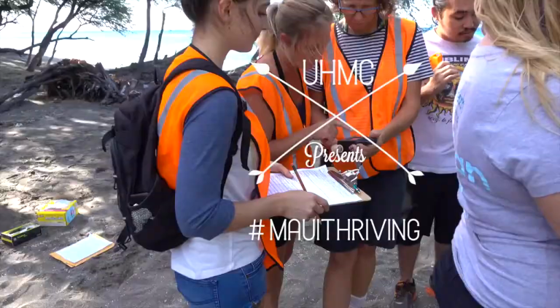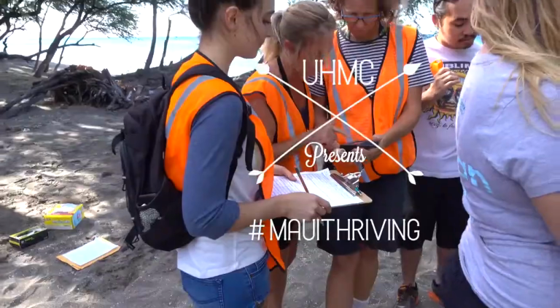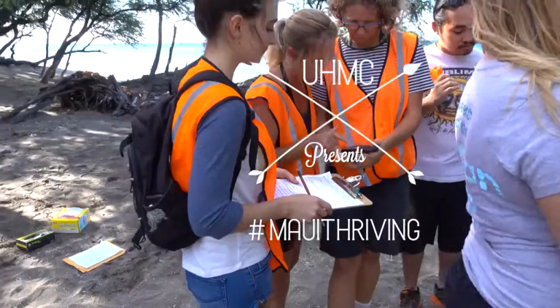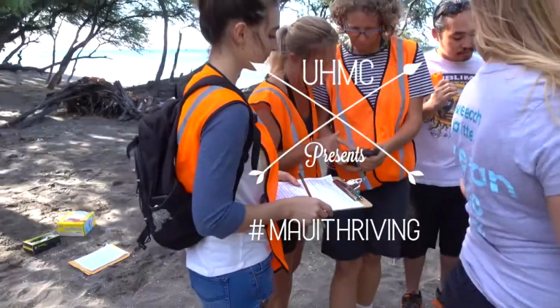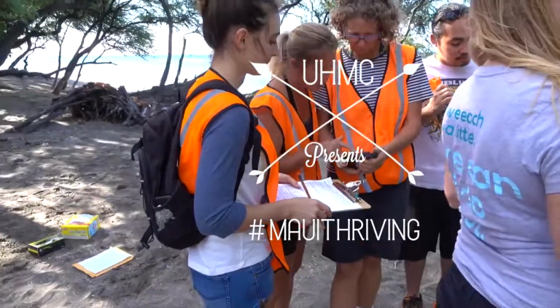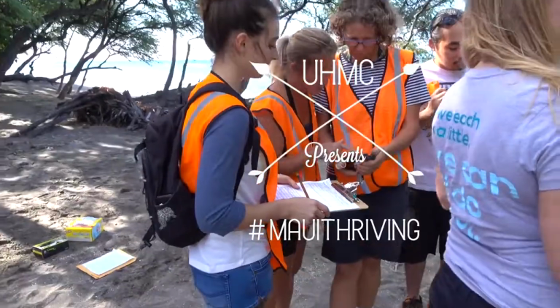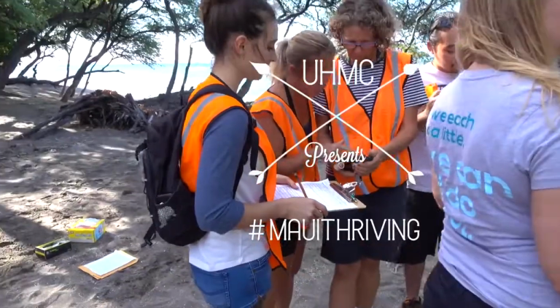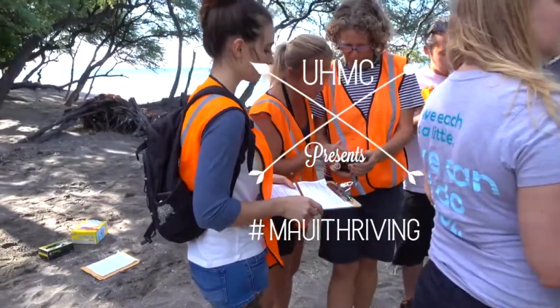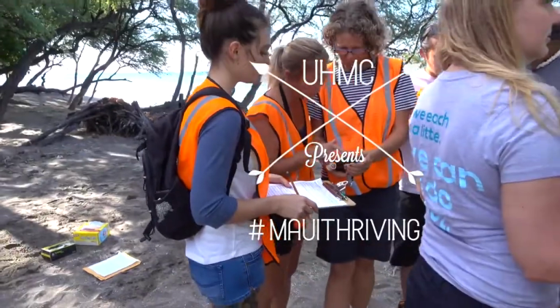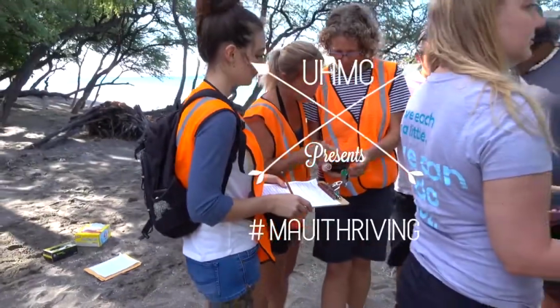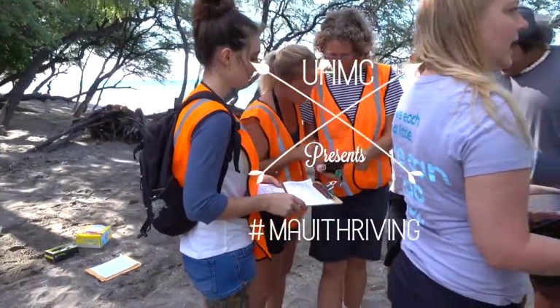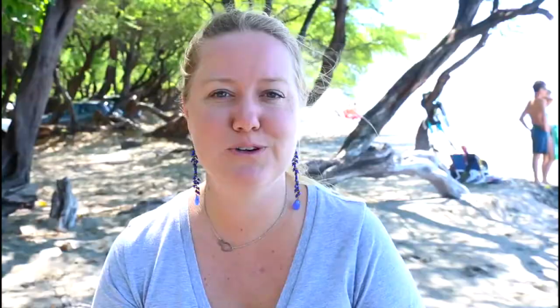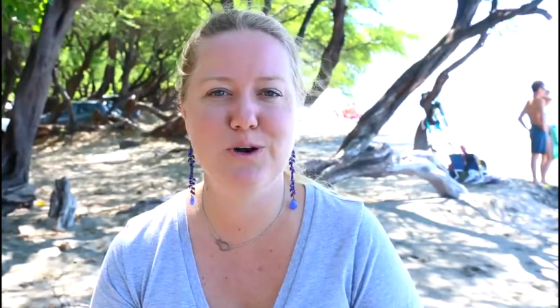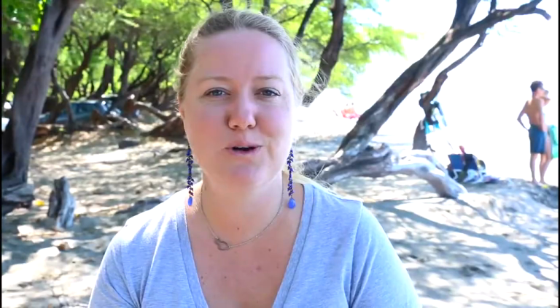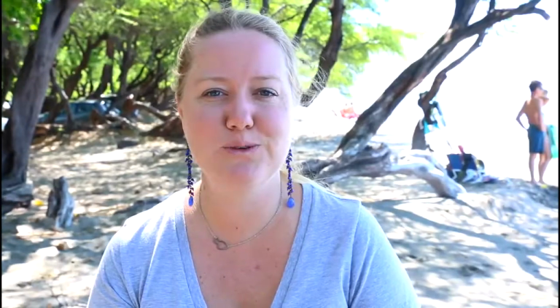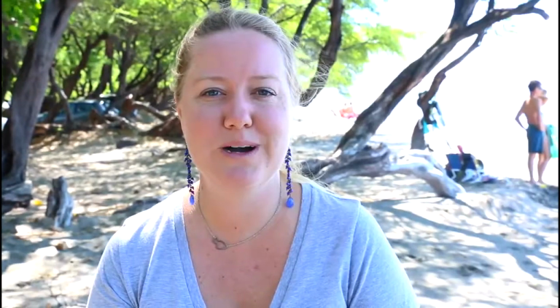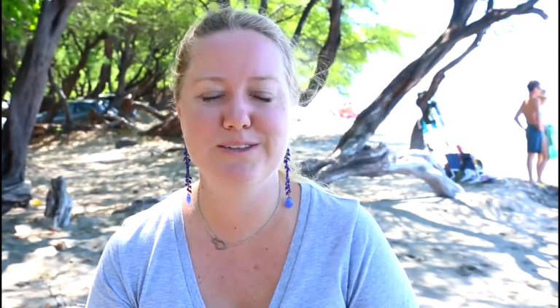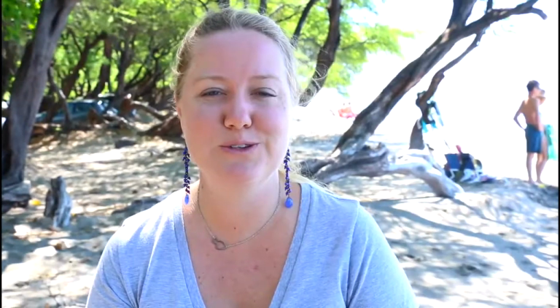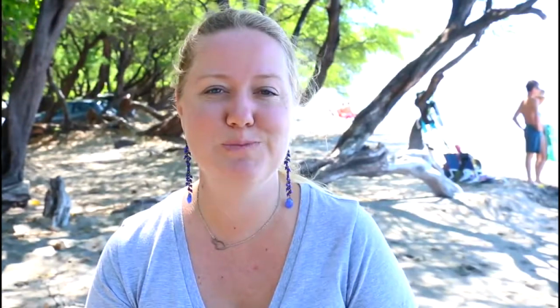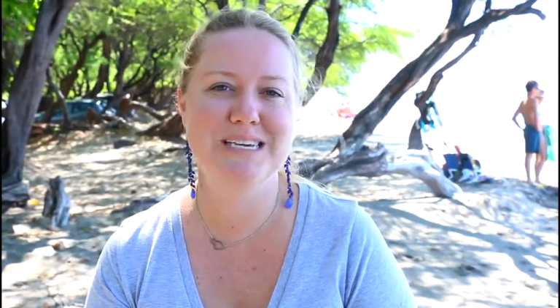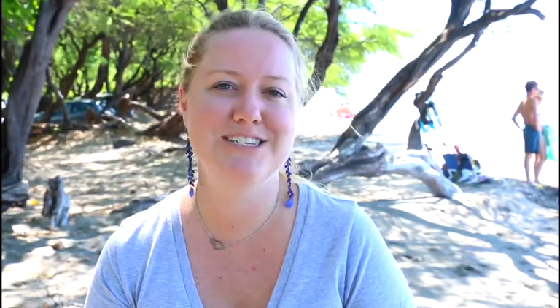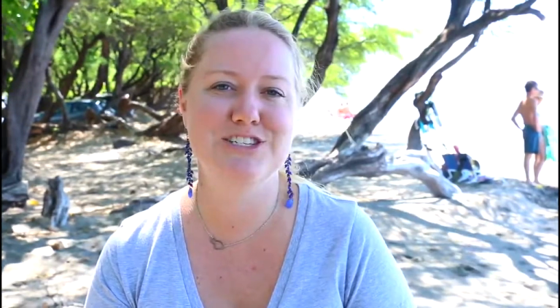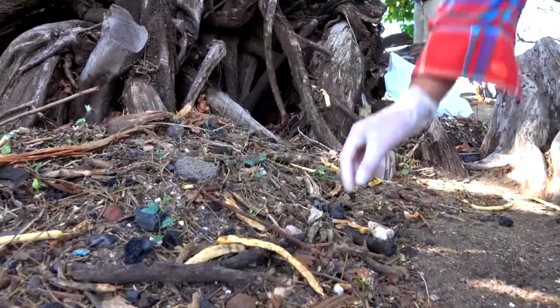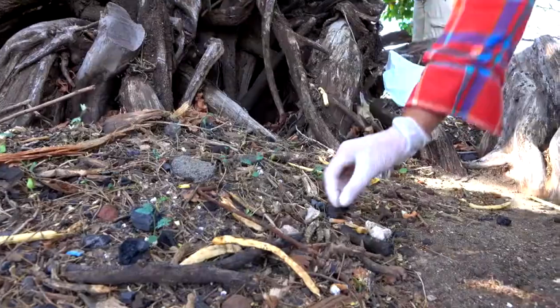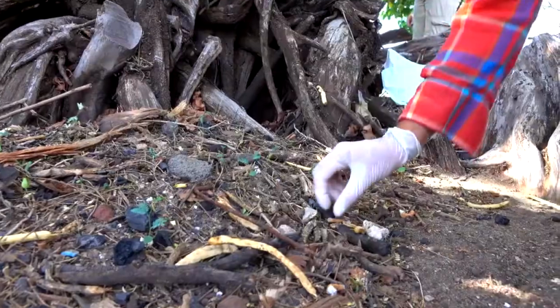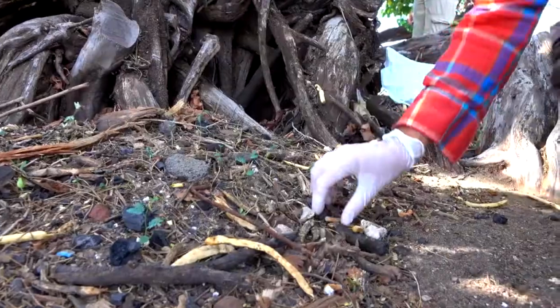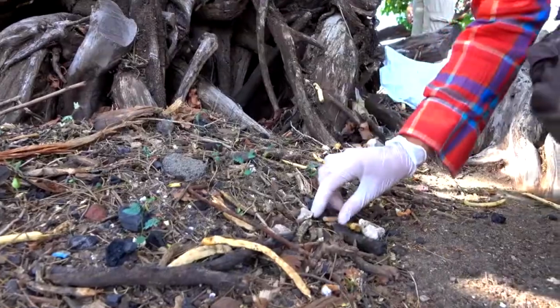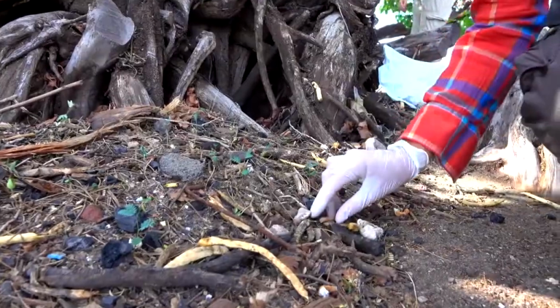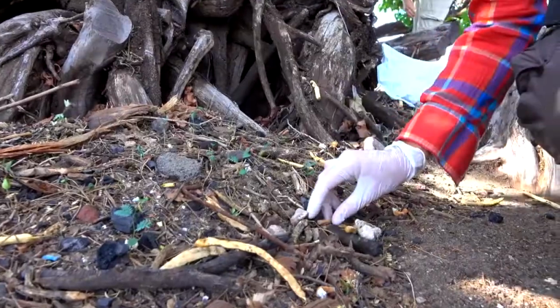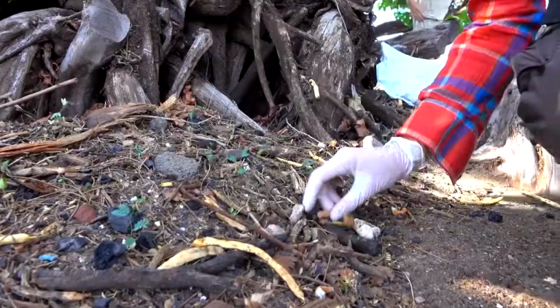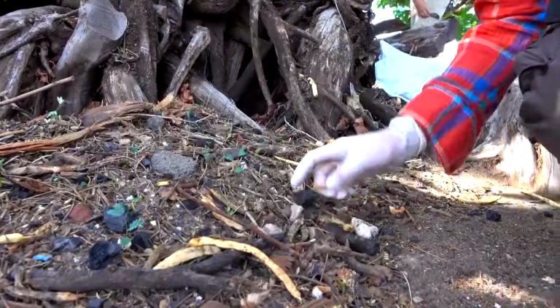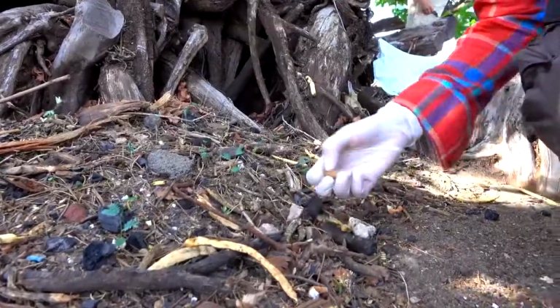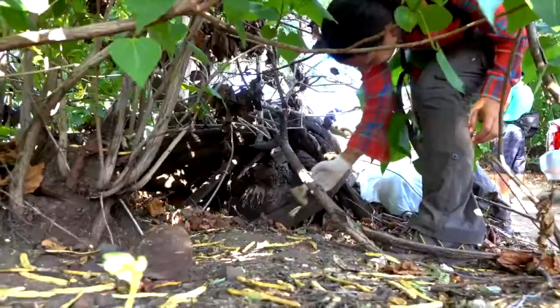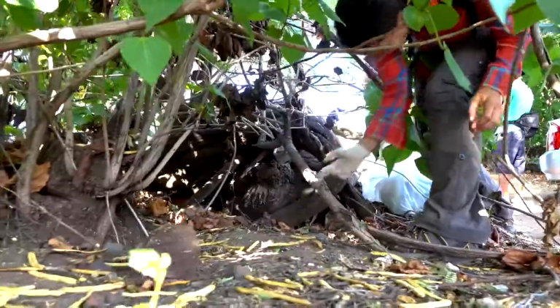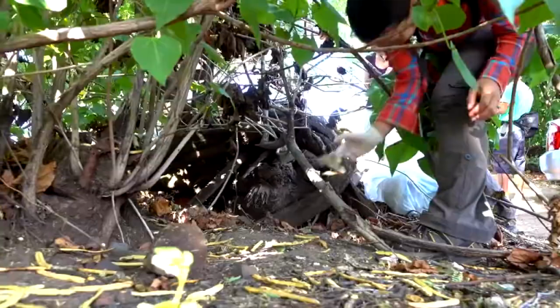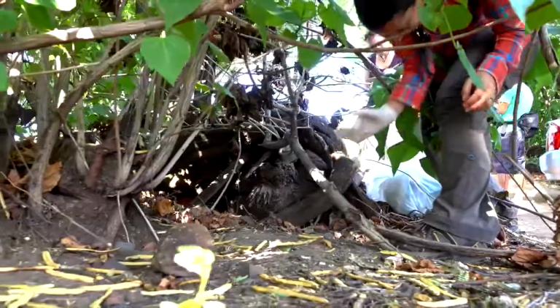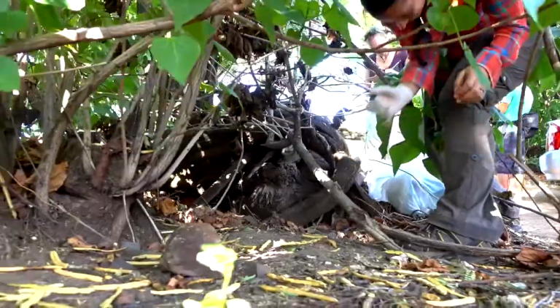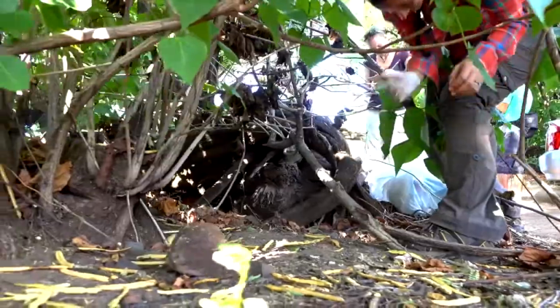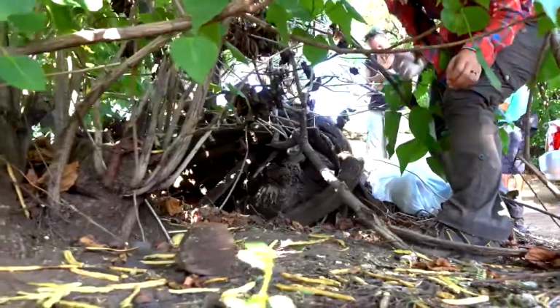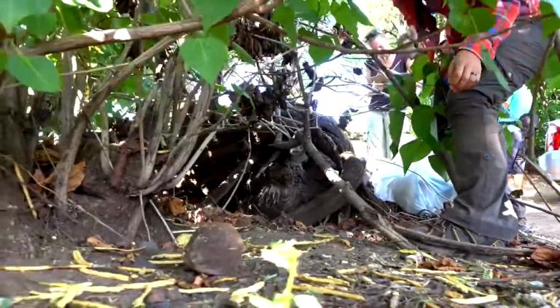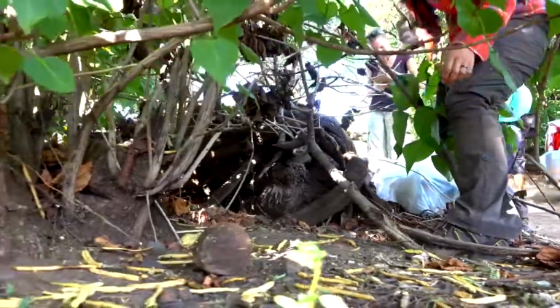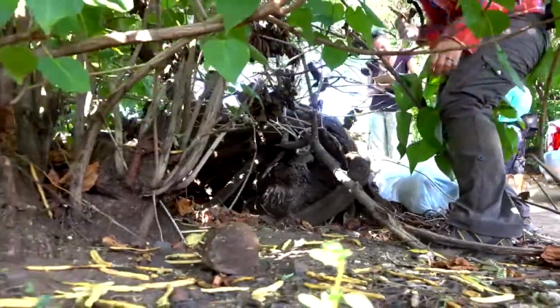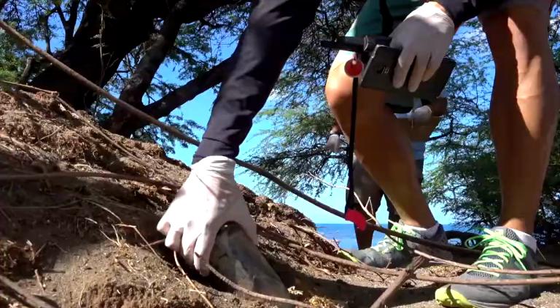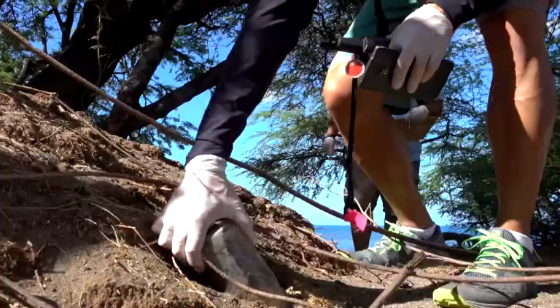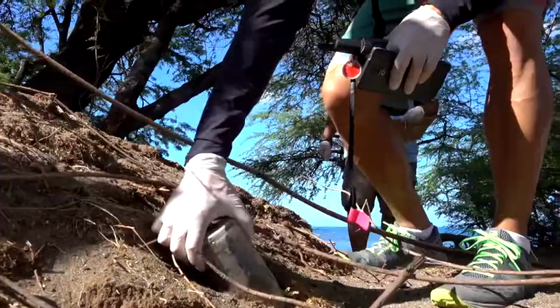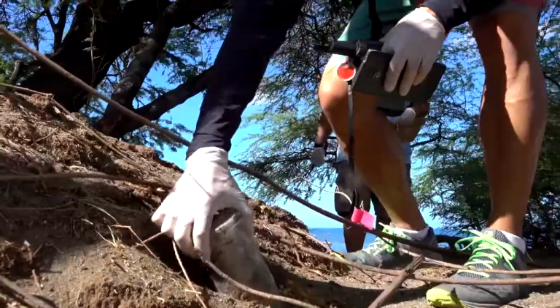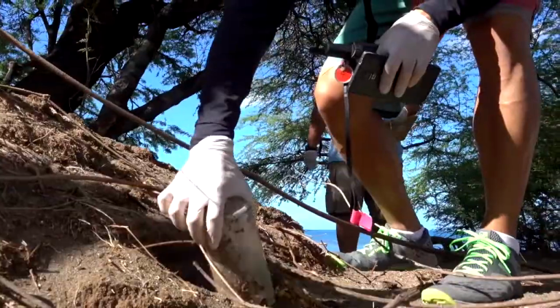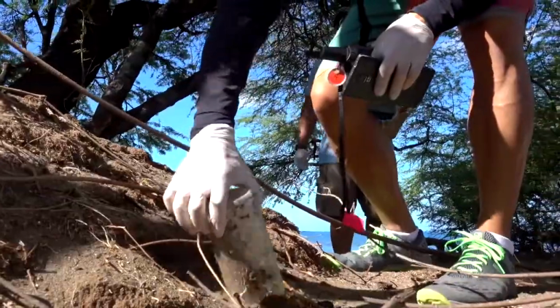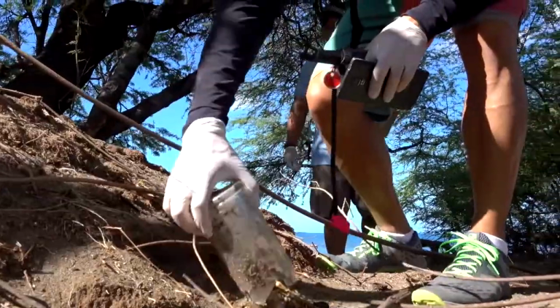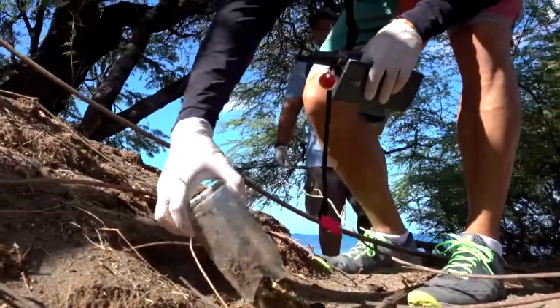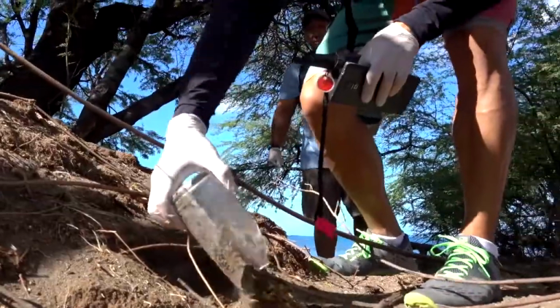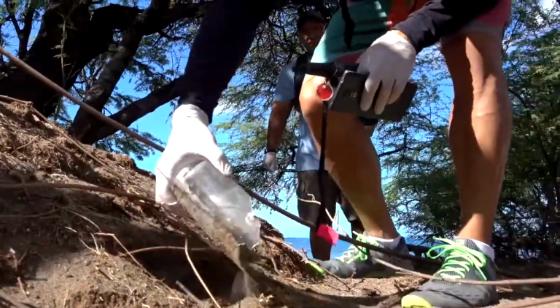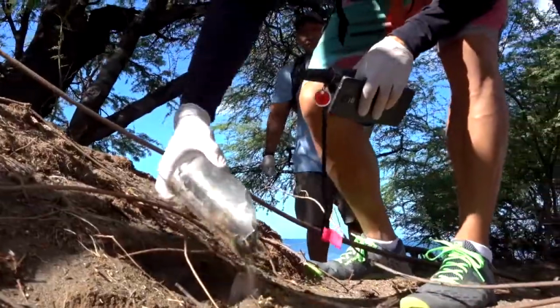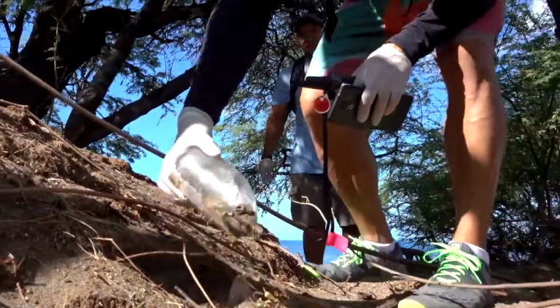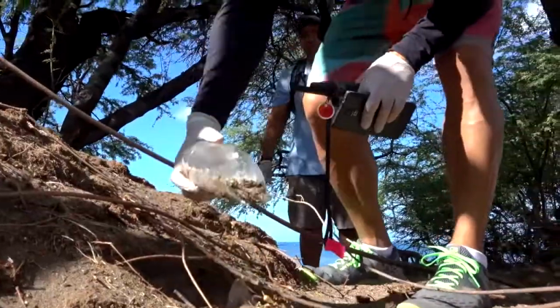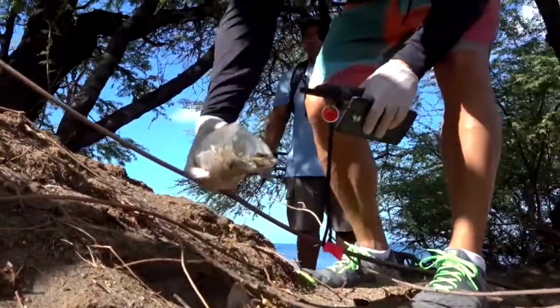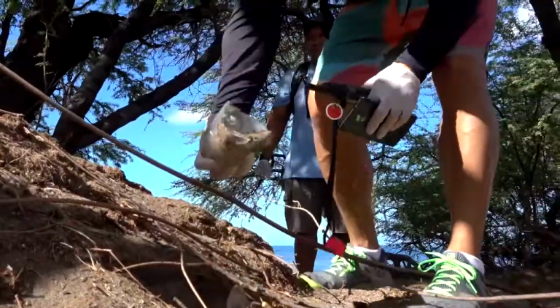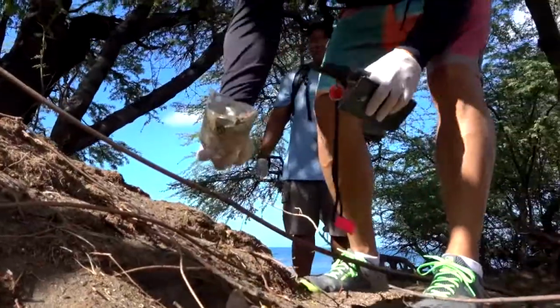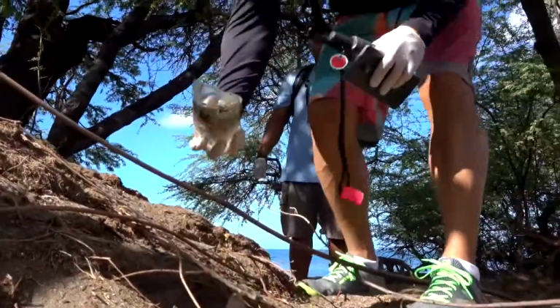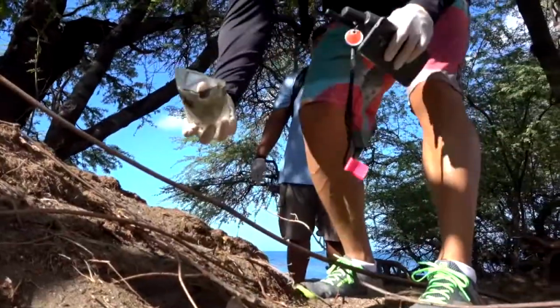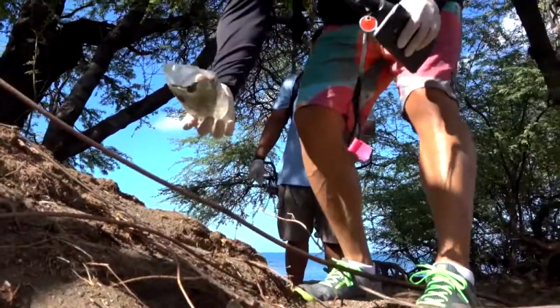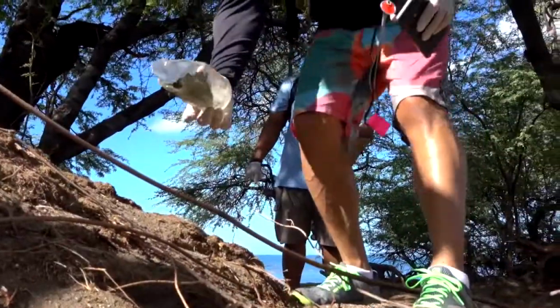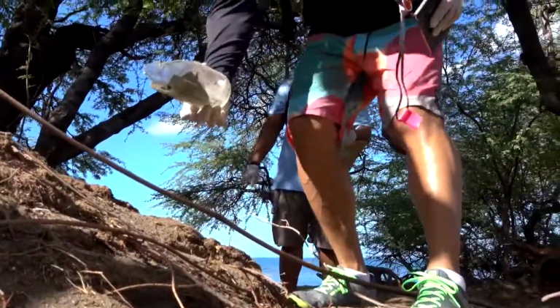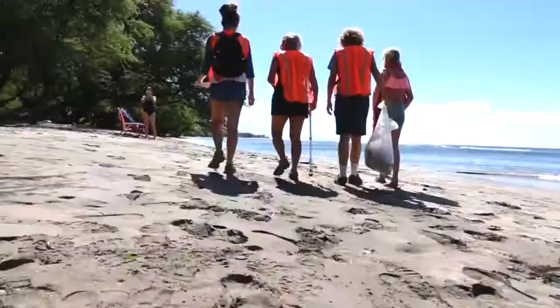Today we're at the beautiful Oluwalu Beach, but sometimes it's not so beautiful here. There's a lot of trash, a lot of human waste.